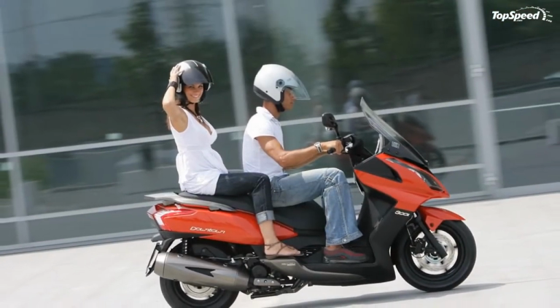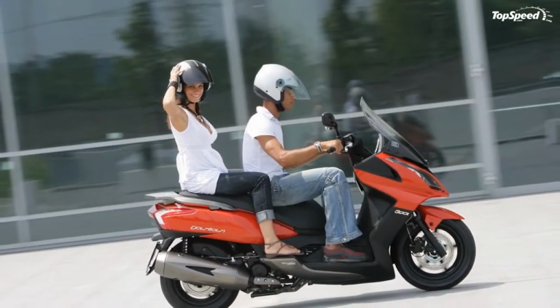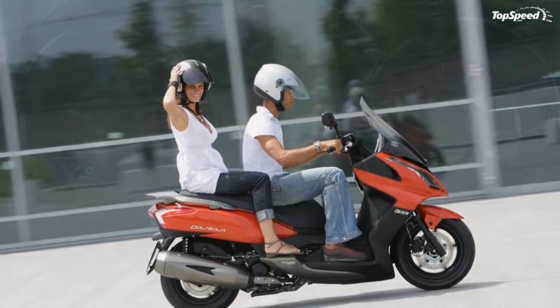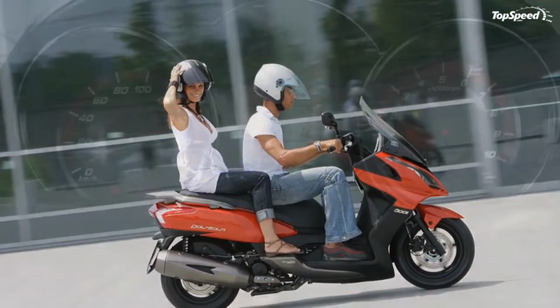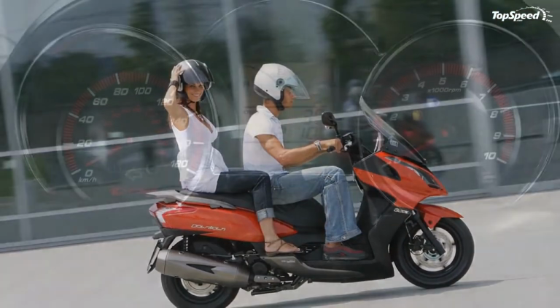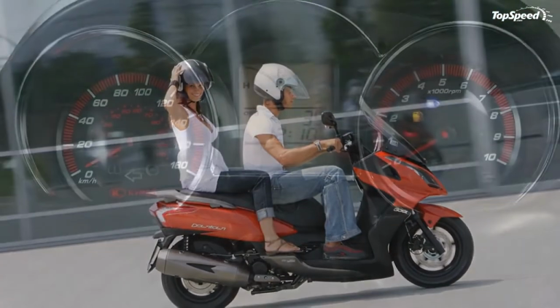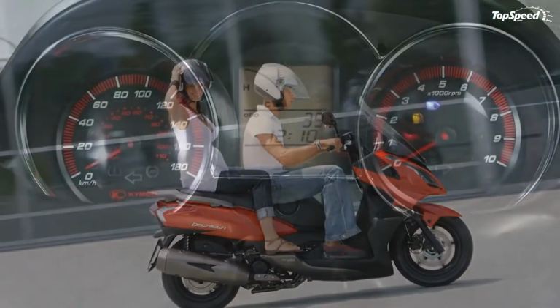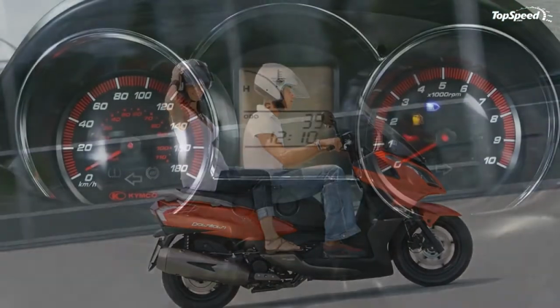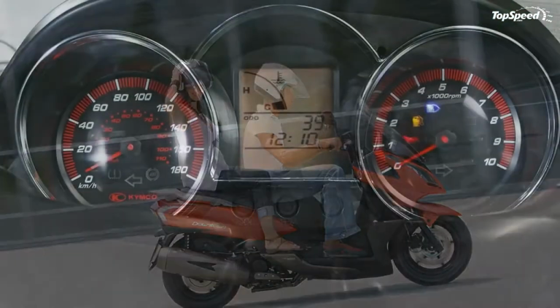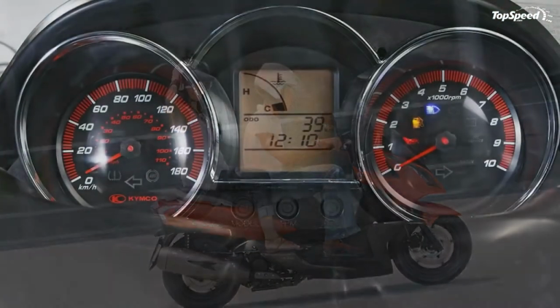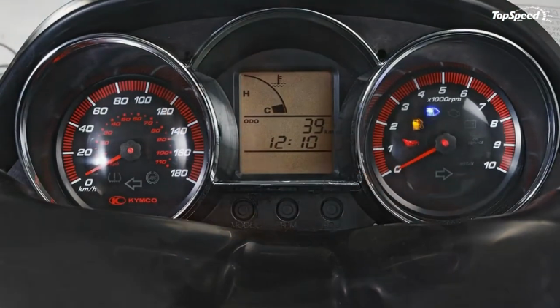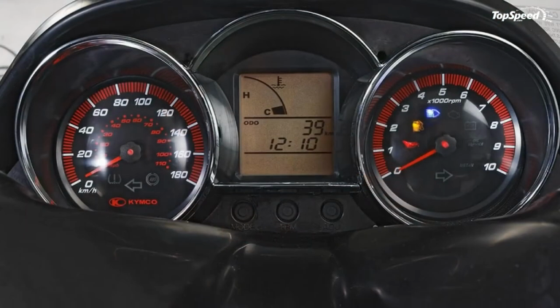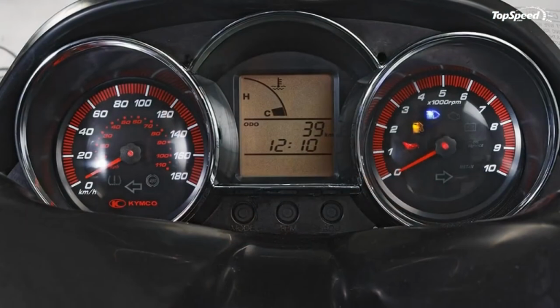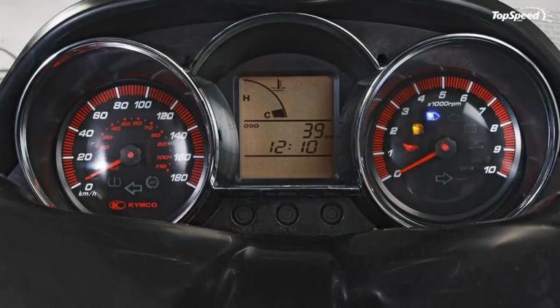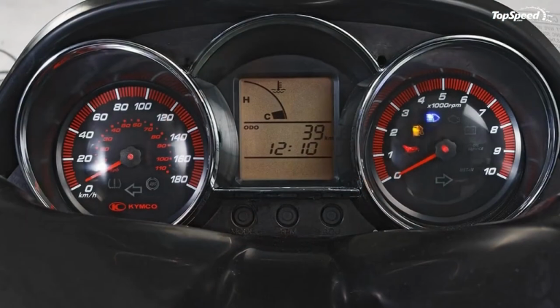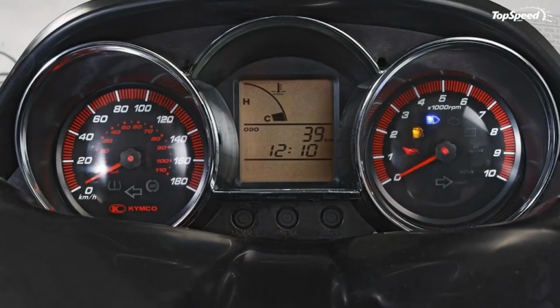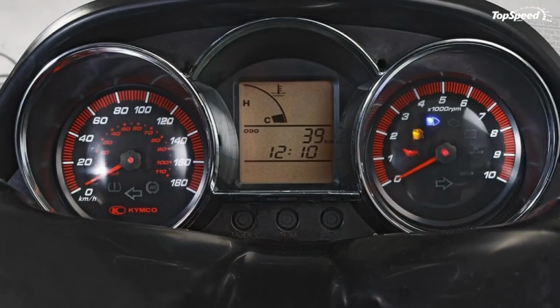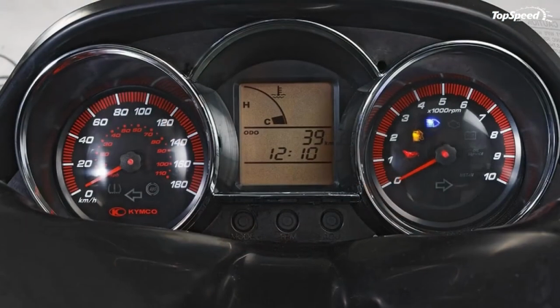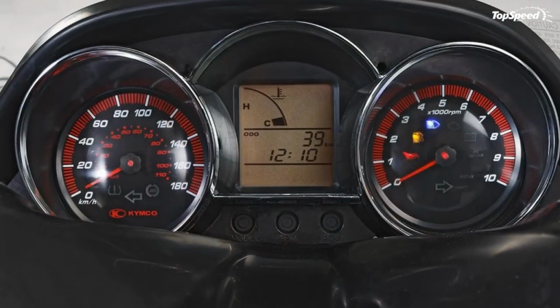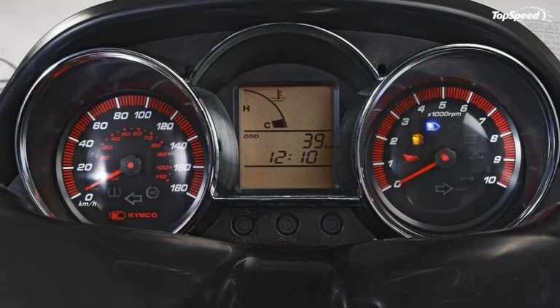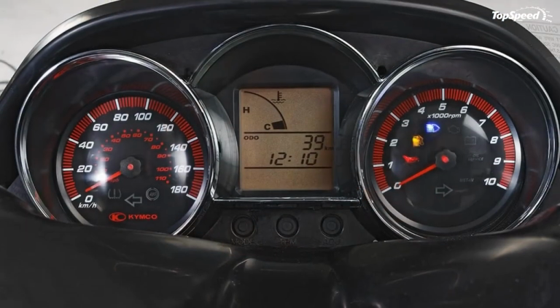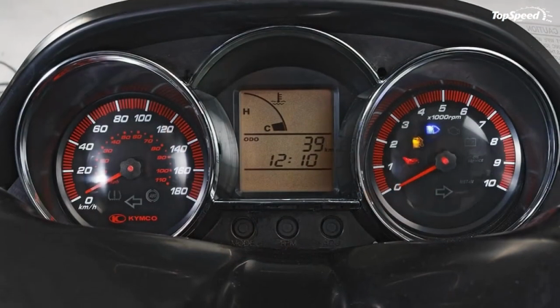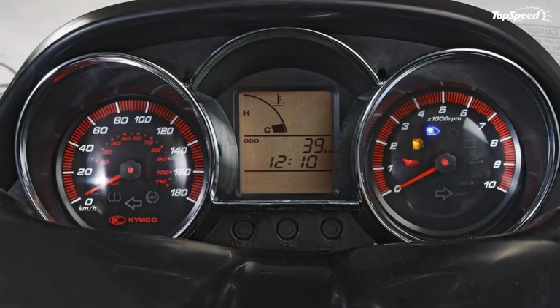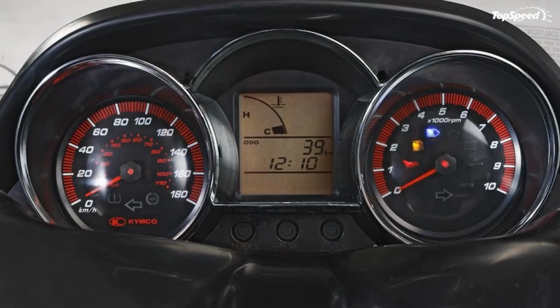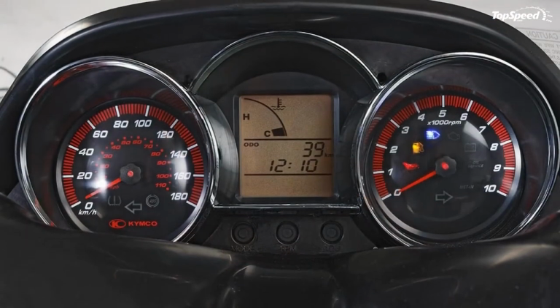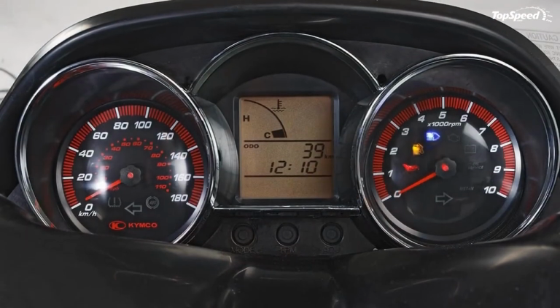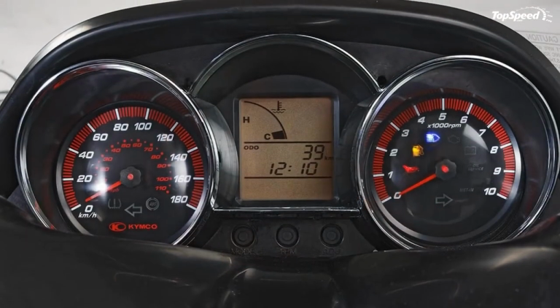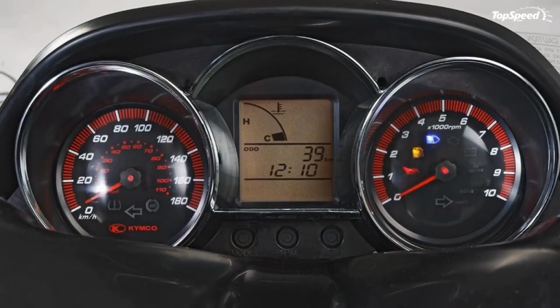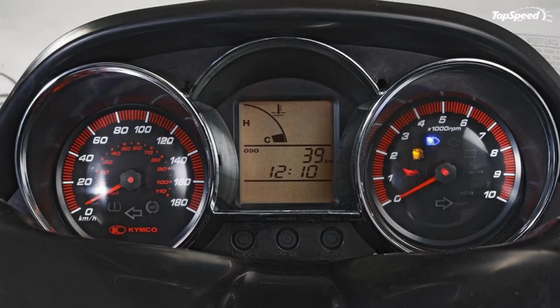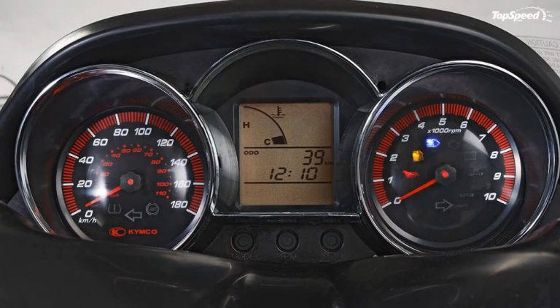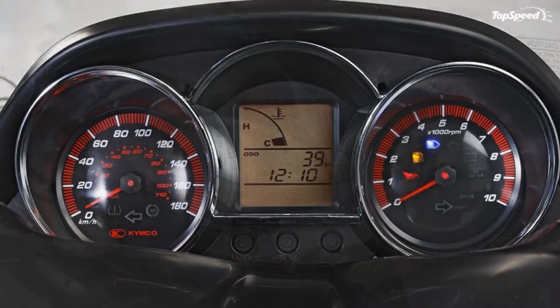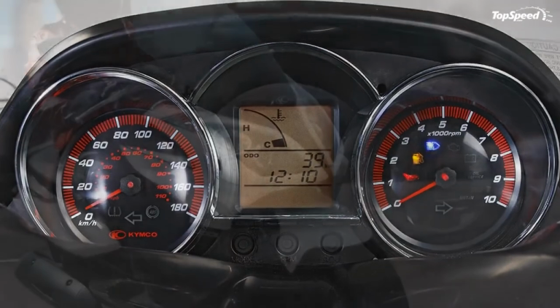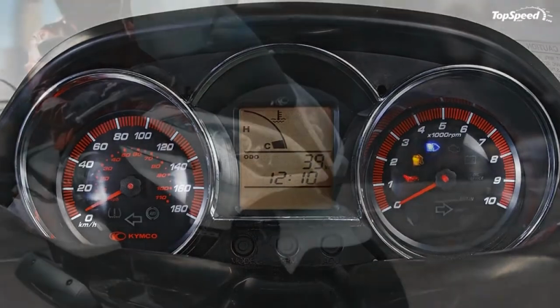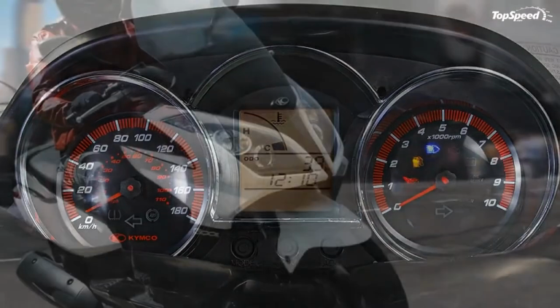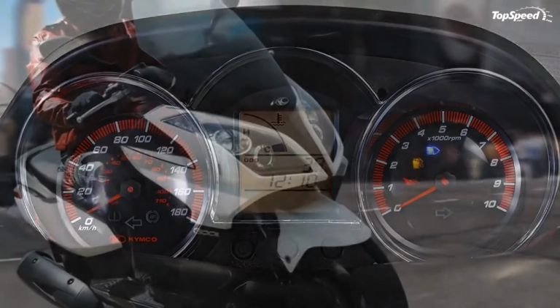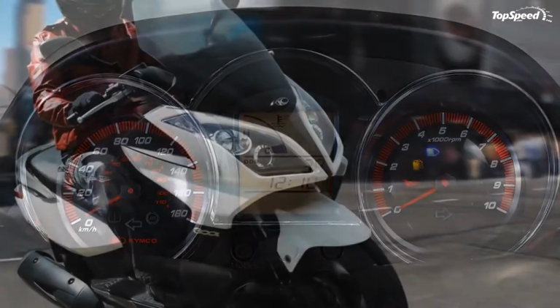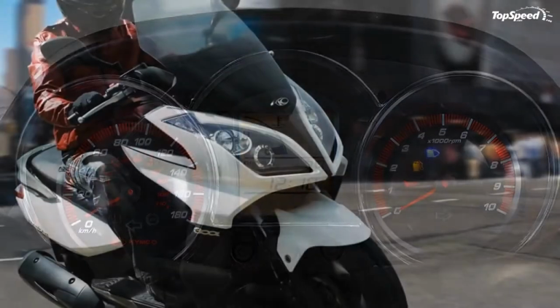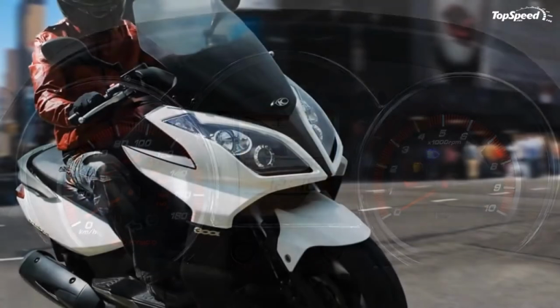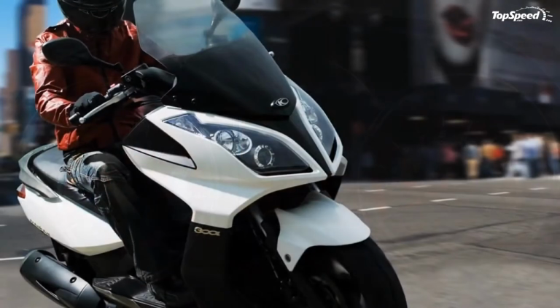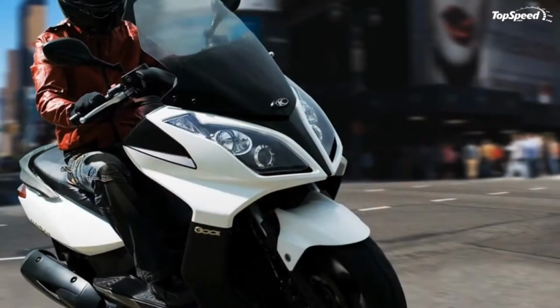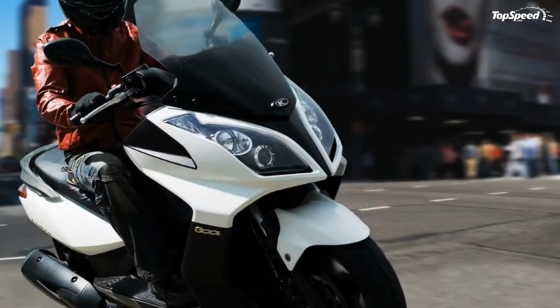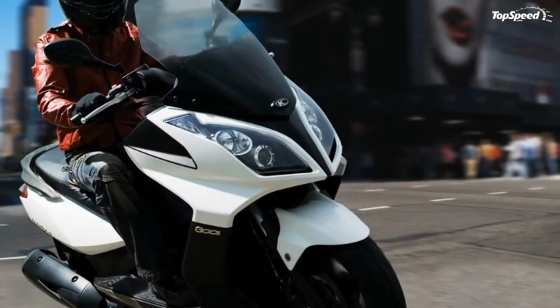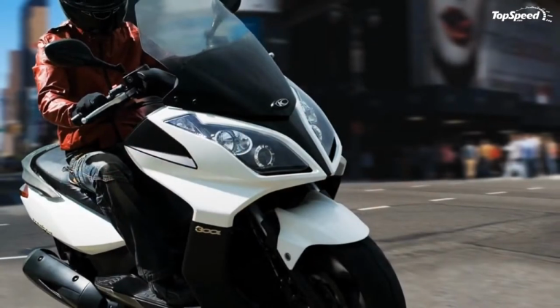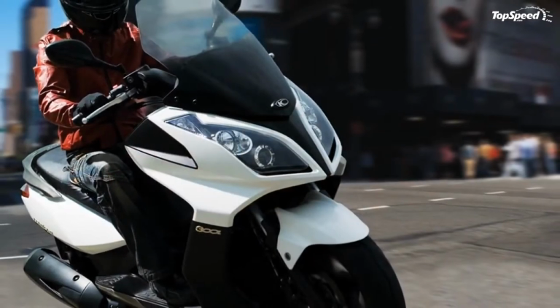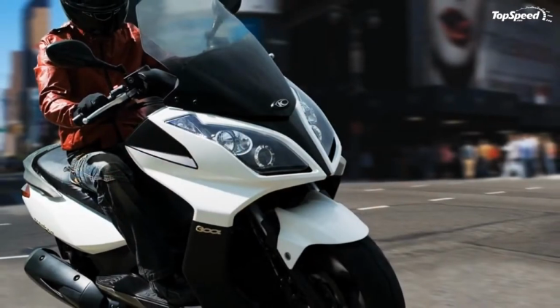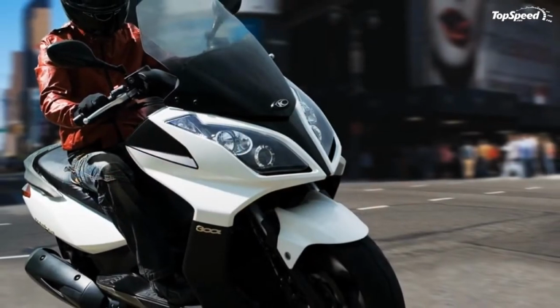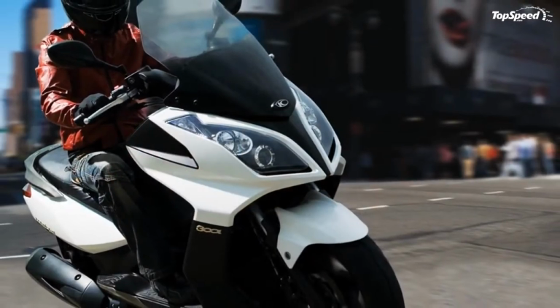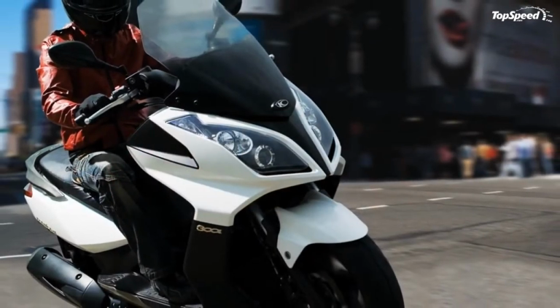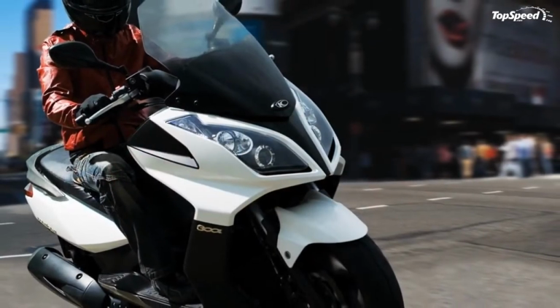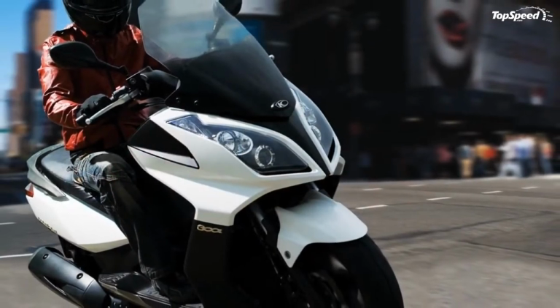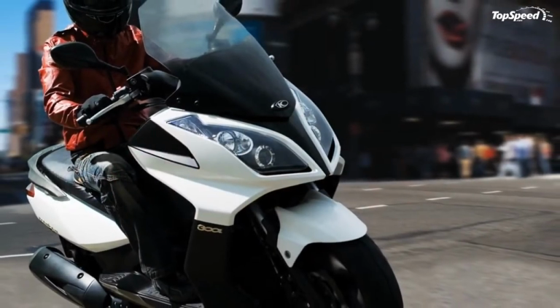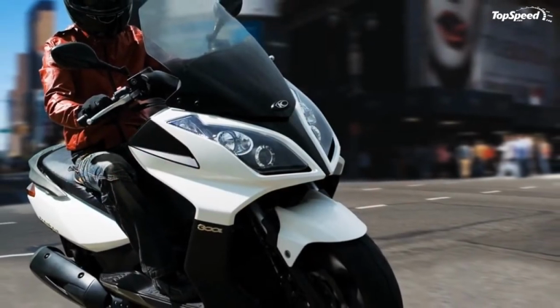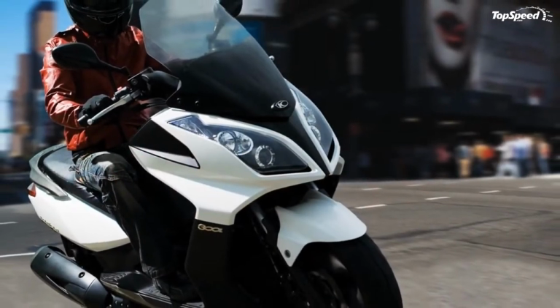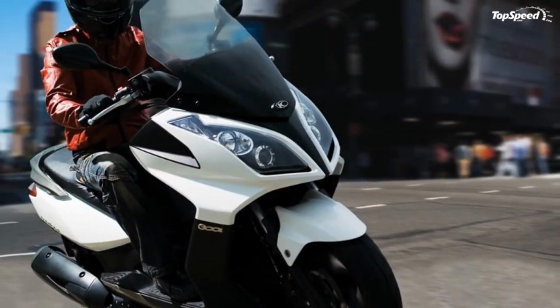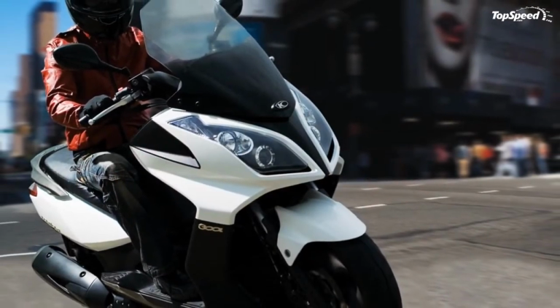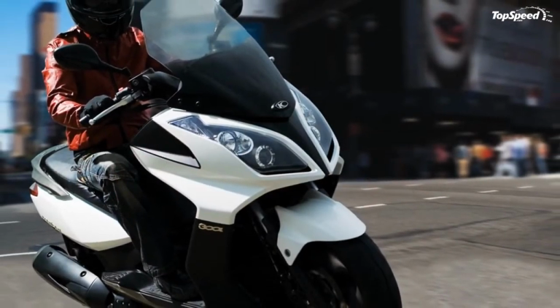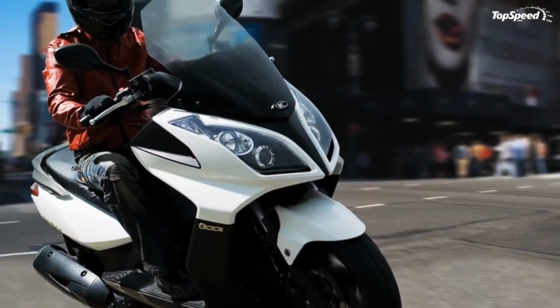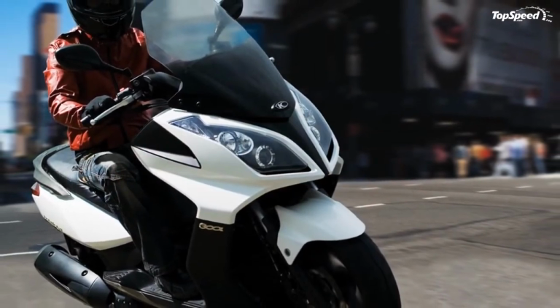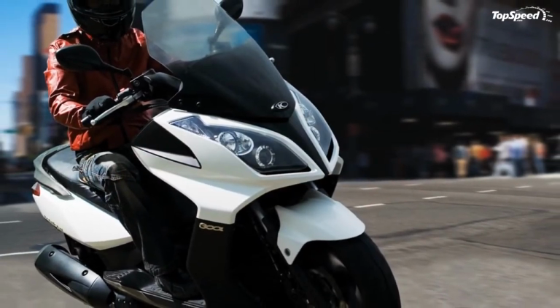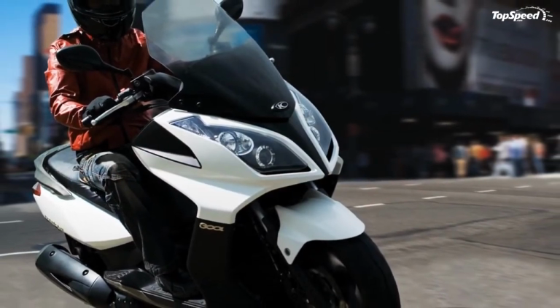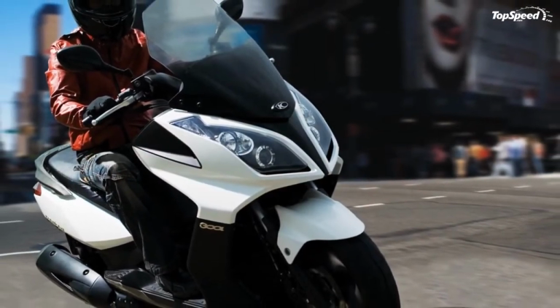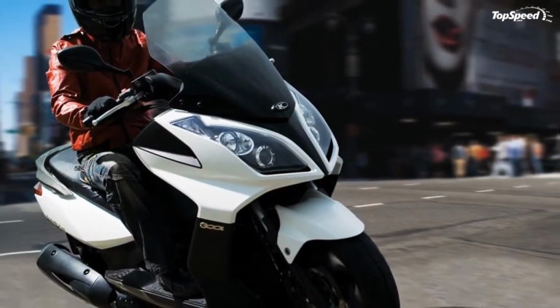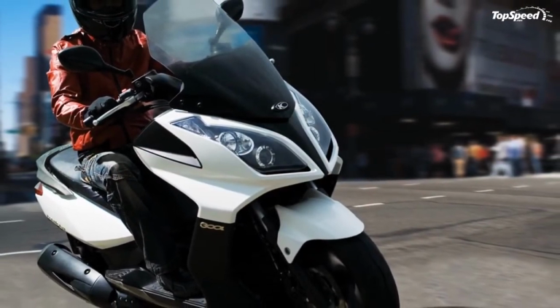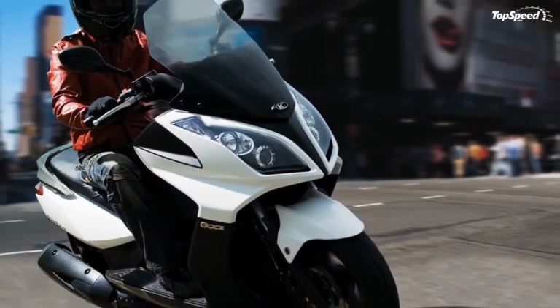The scooter has a starting price of $5,599 and comes with a two-year warranty. Hit the jump for more information on the 2012 Kymco Downtown 300i.